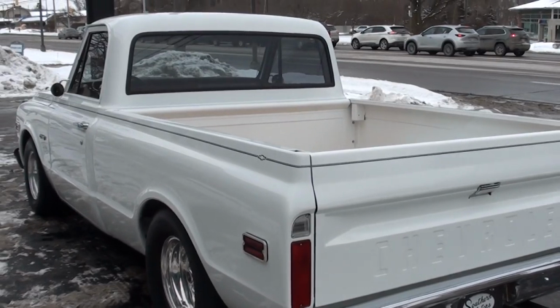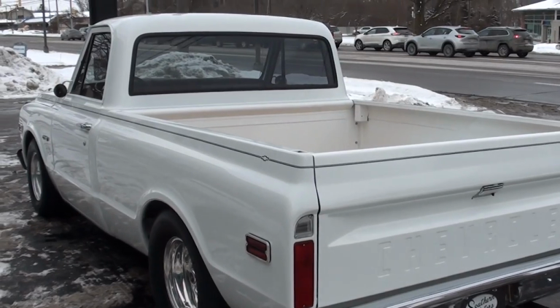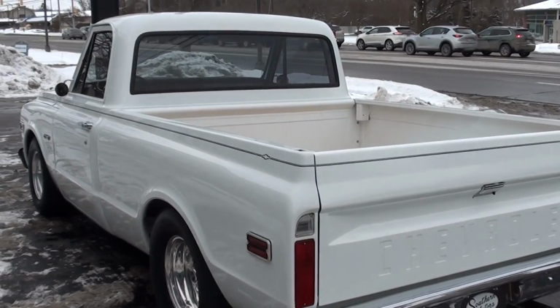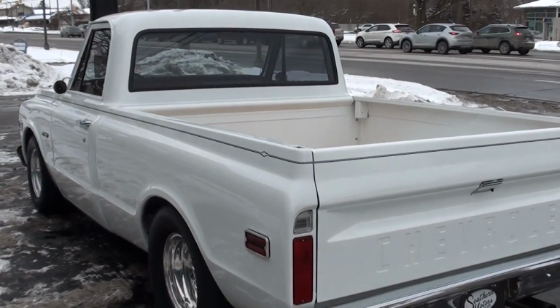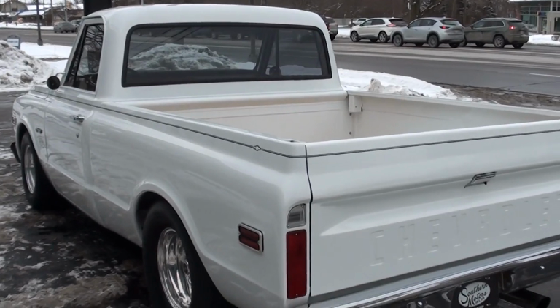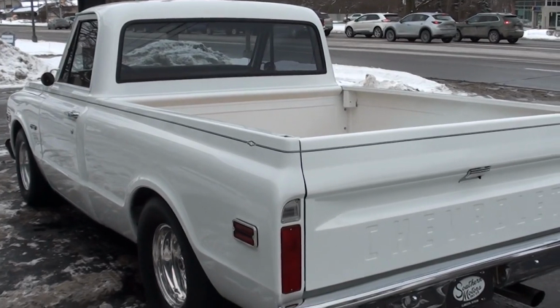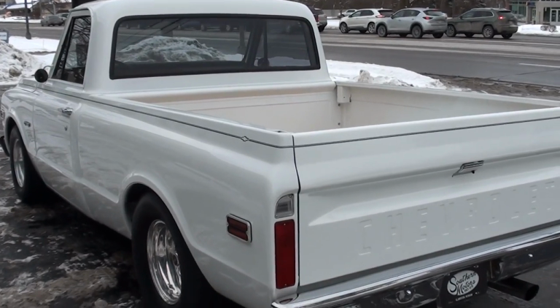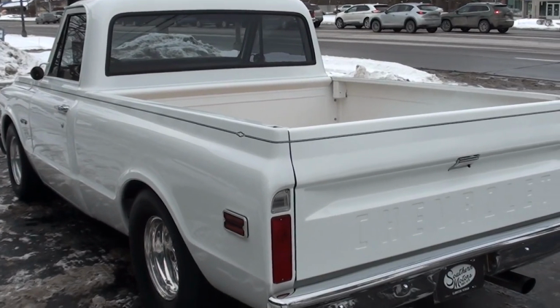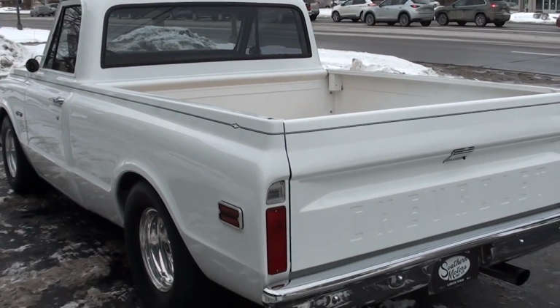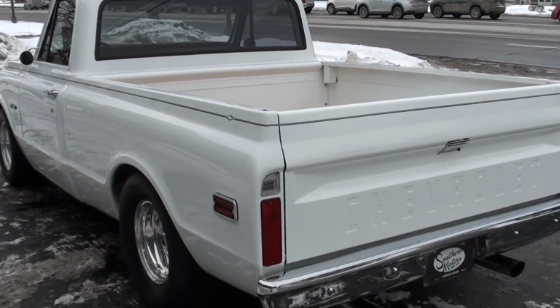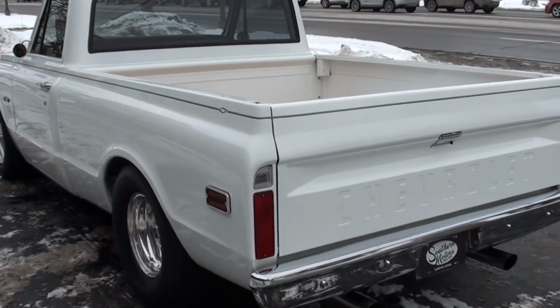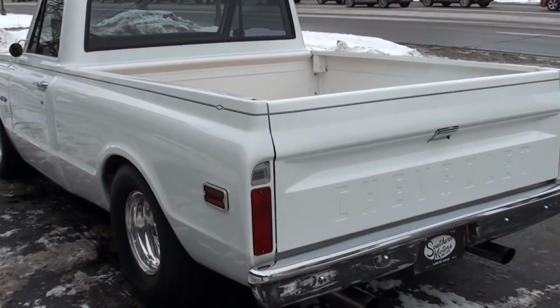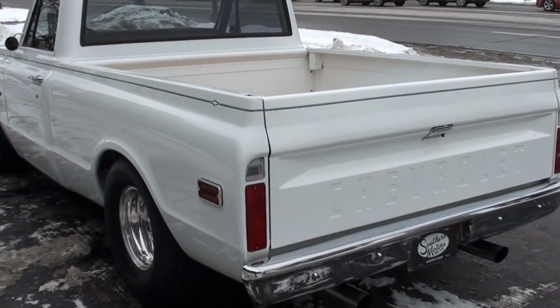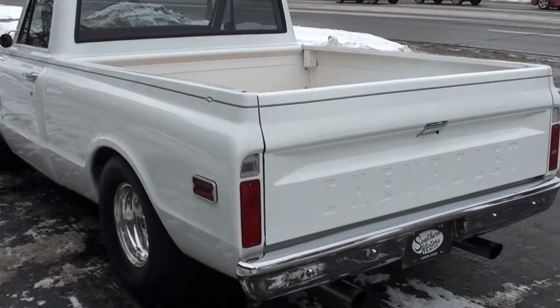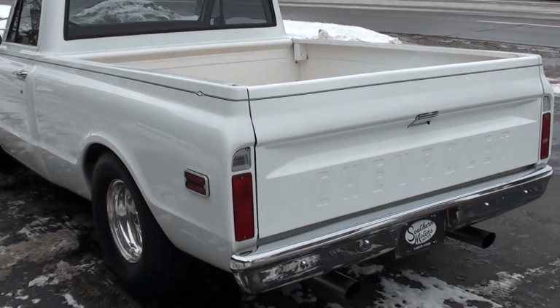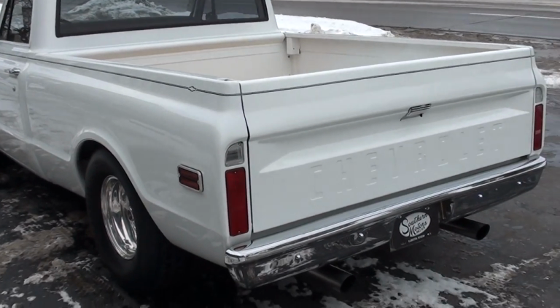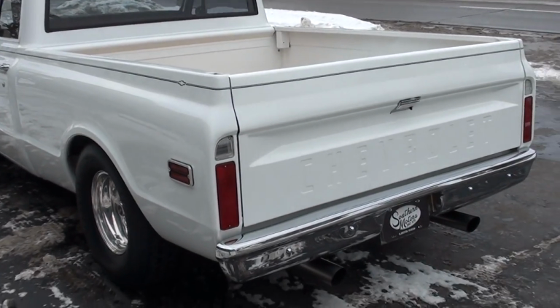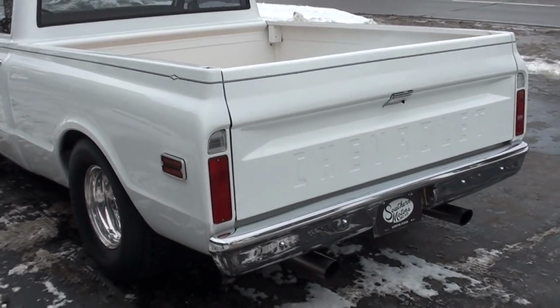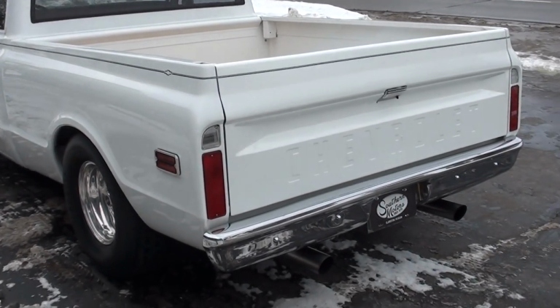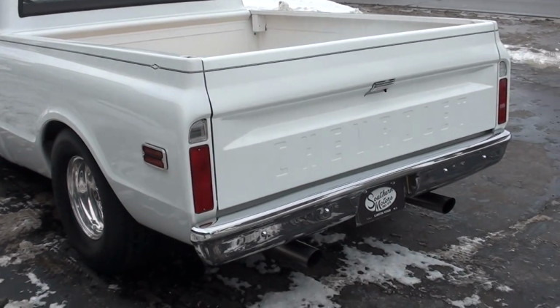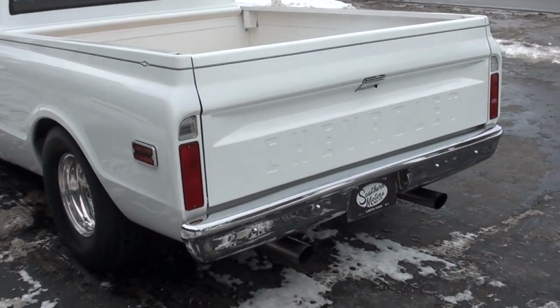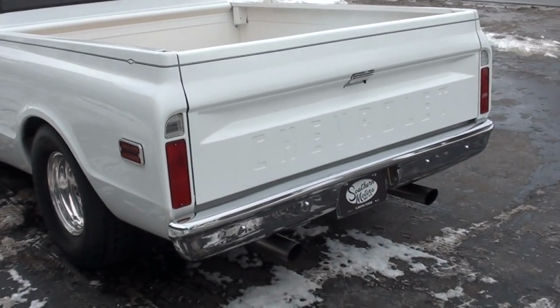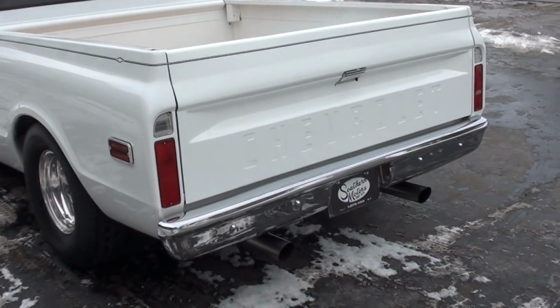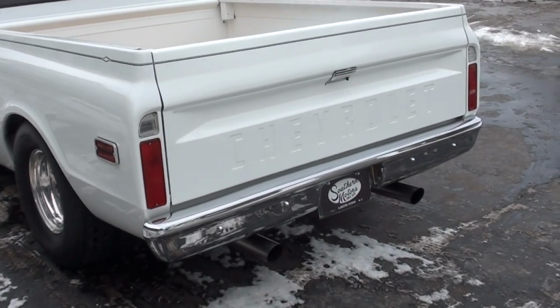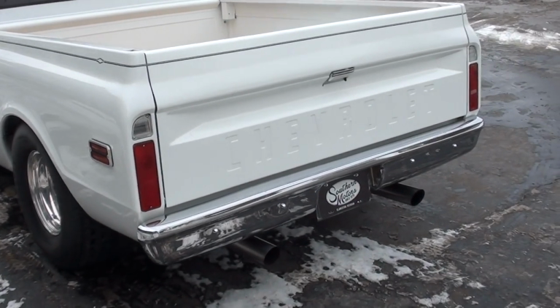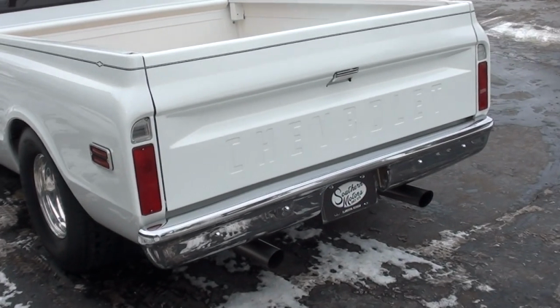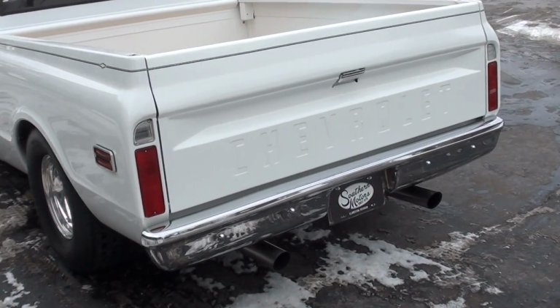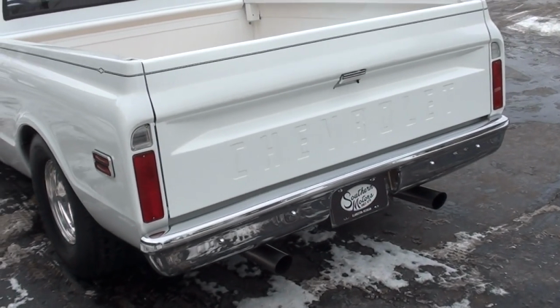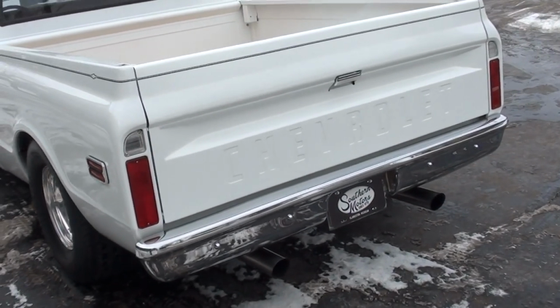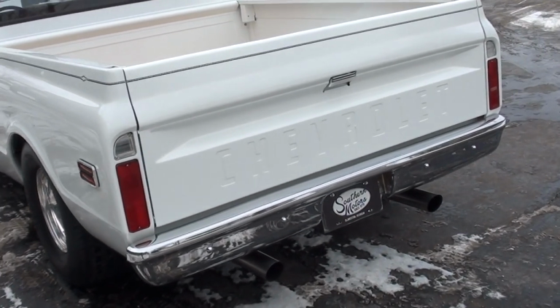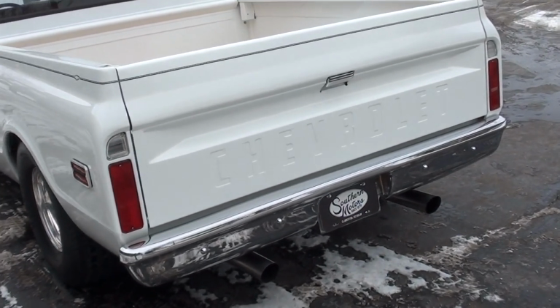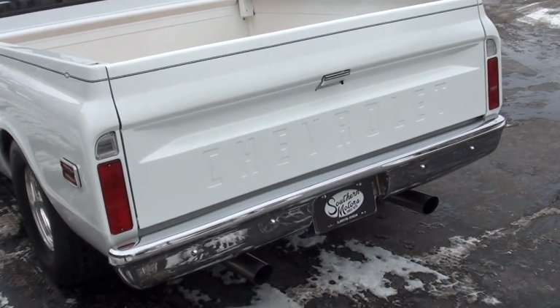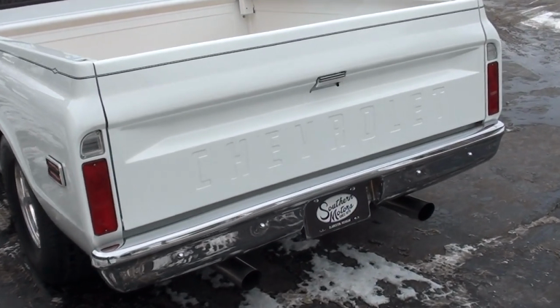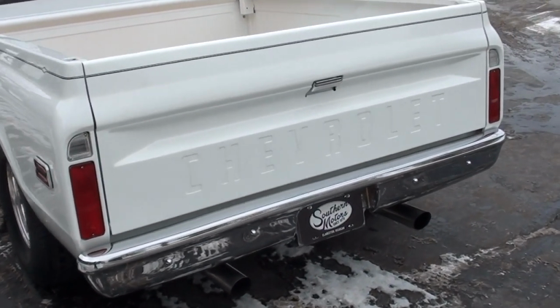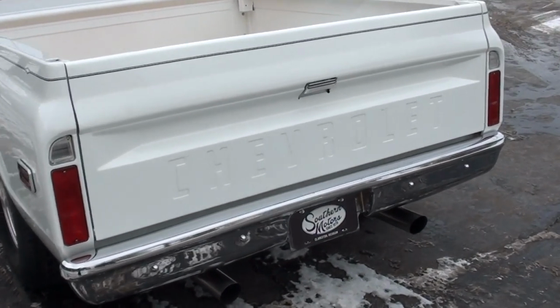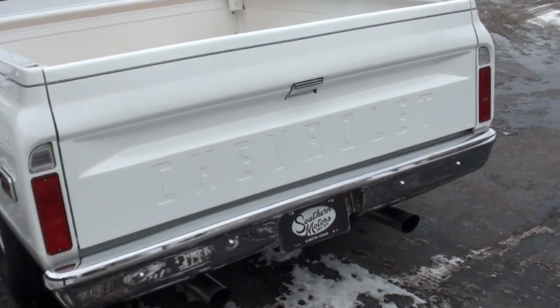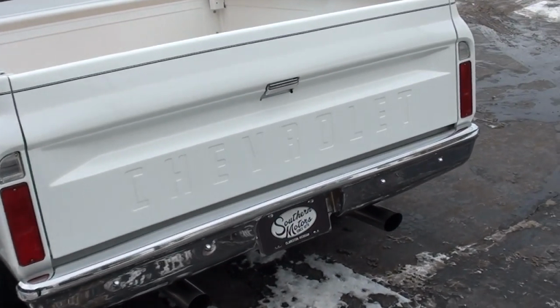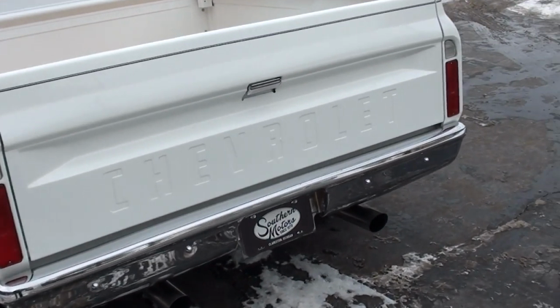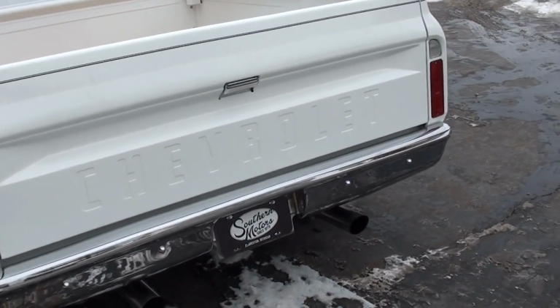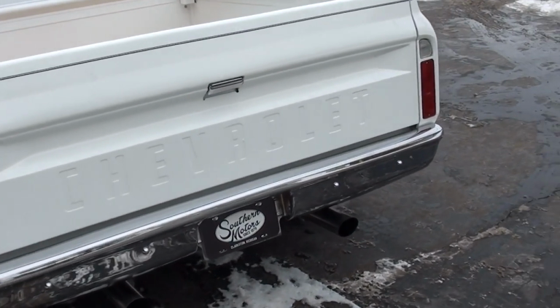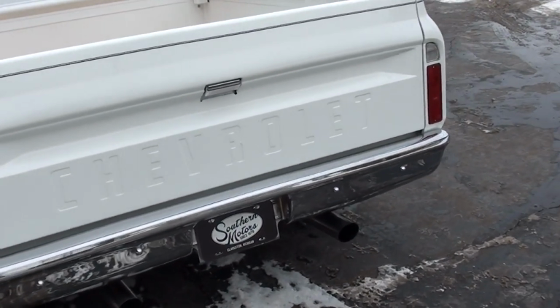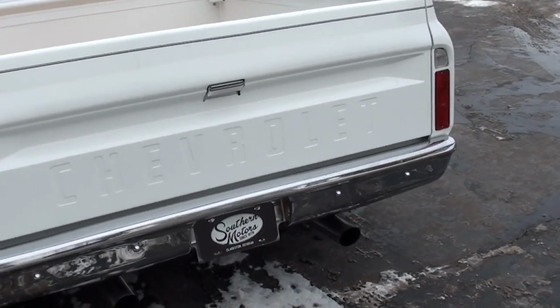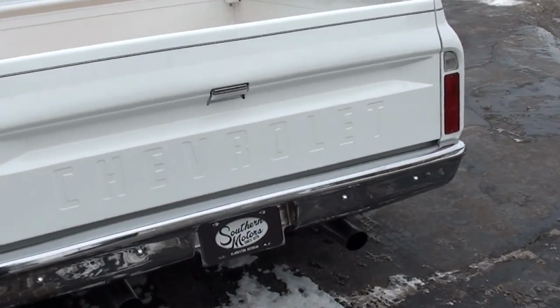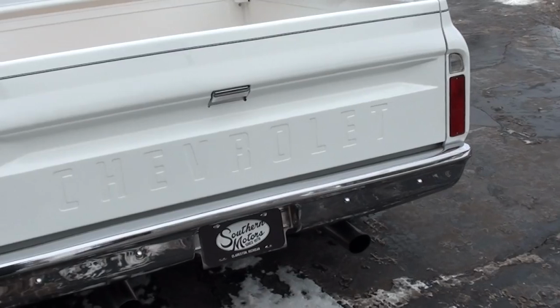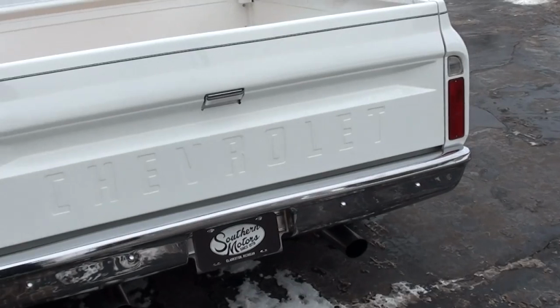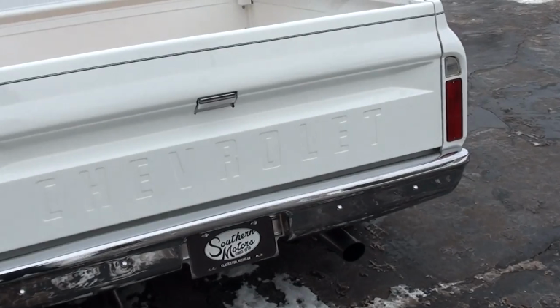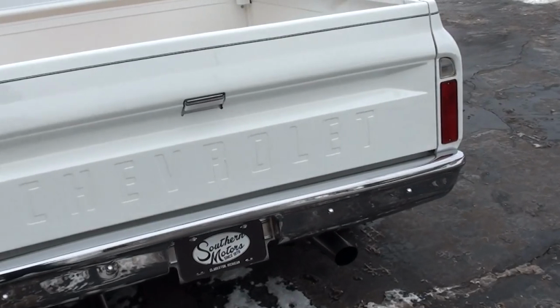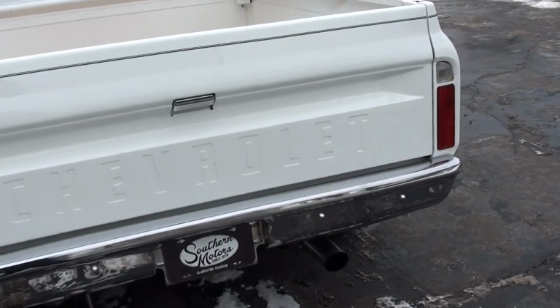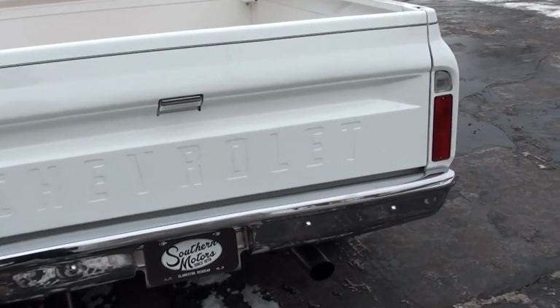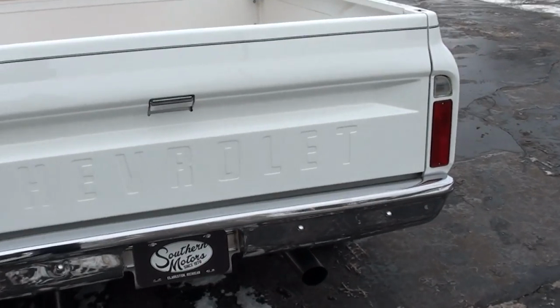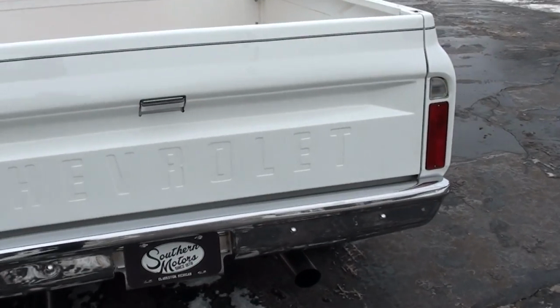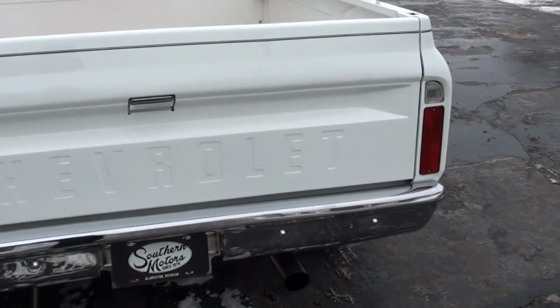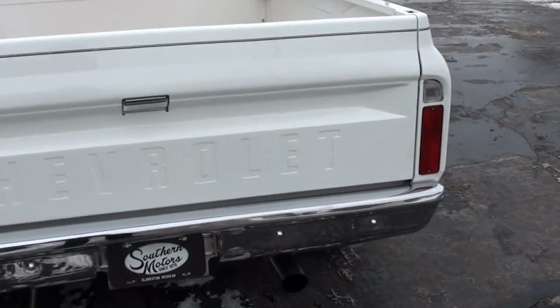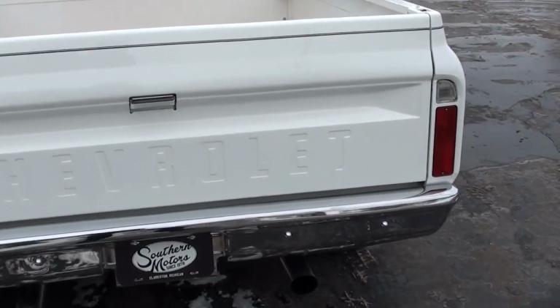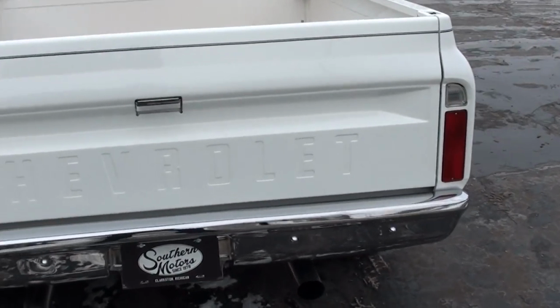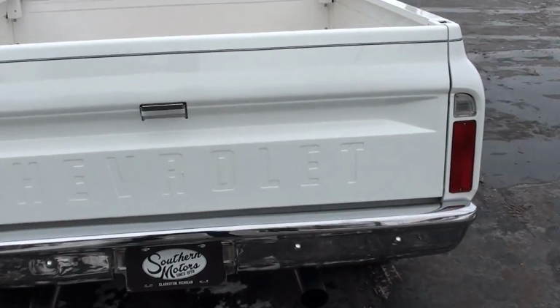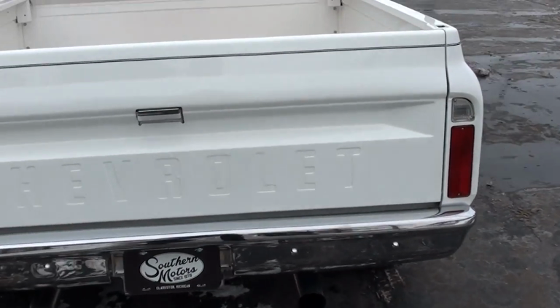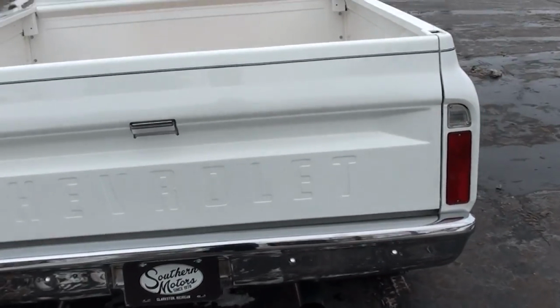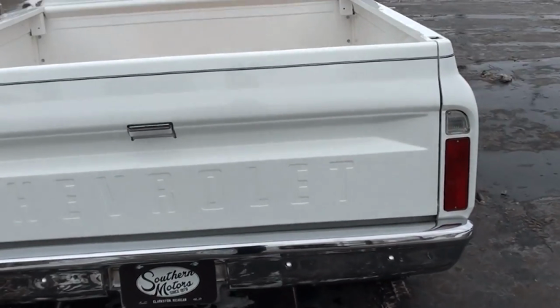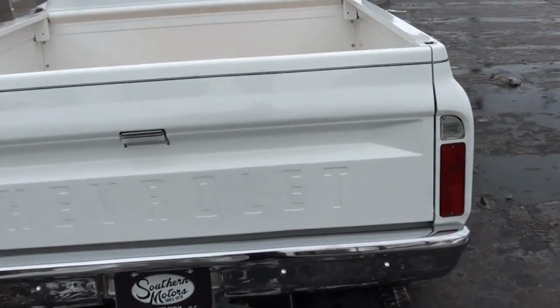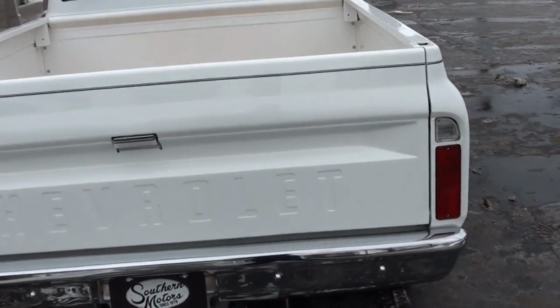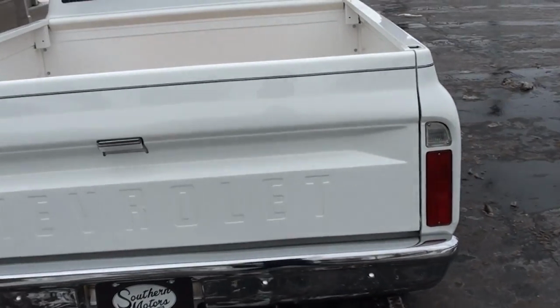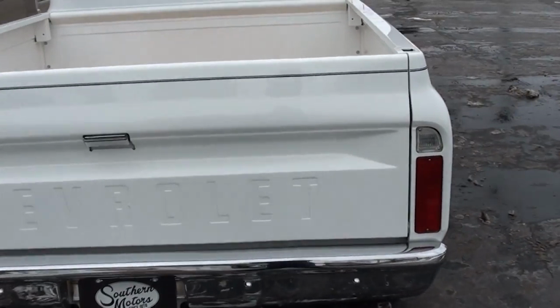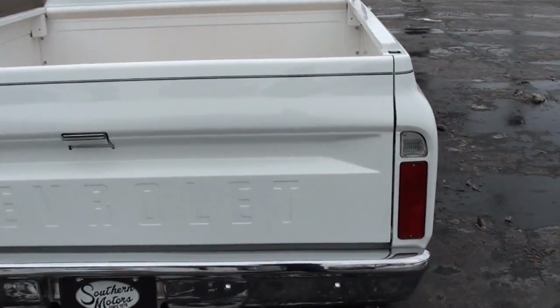This thing sounds awesome. Good, solid, straight body. Again, it was a complete frame-off restoration.